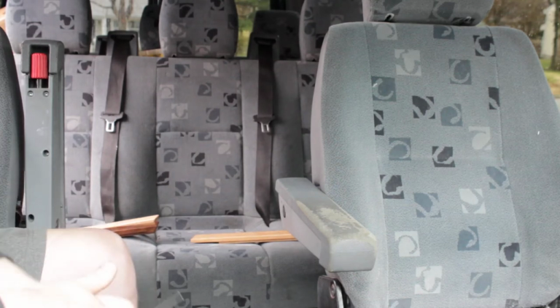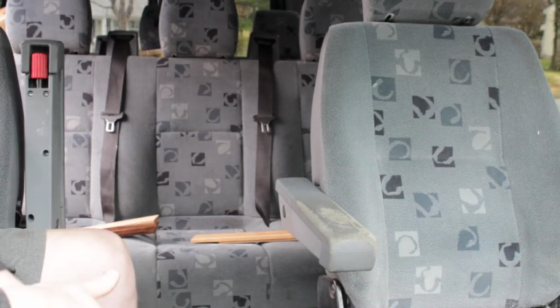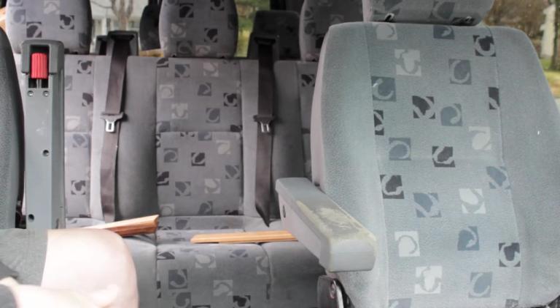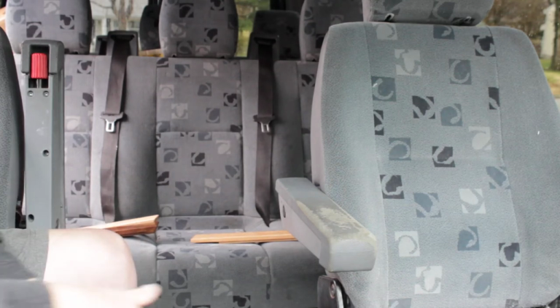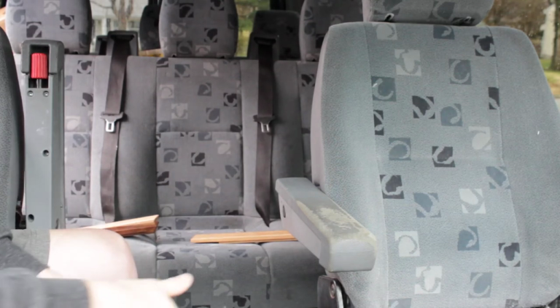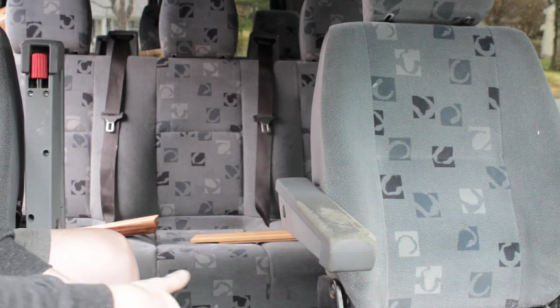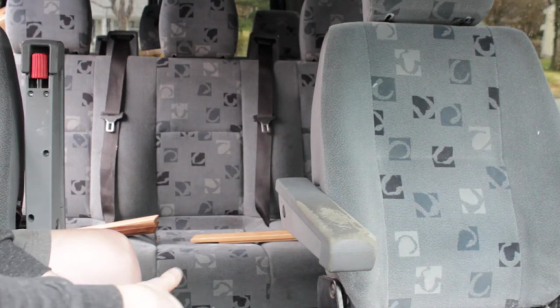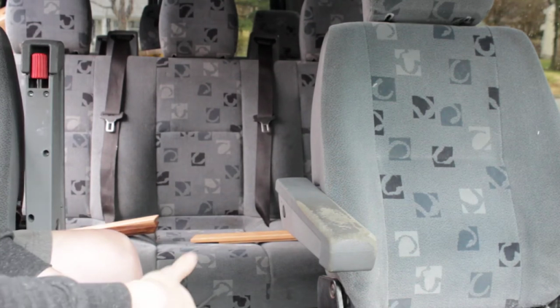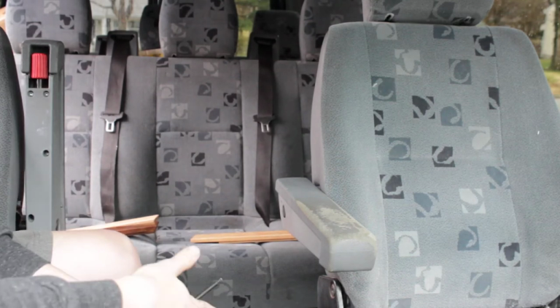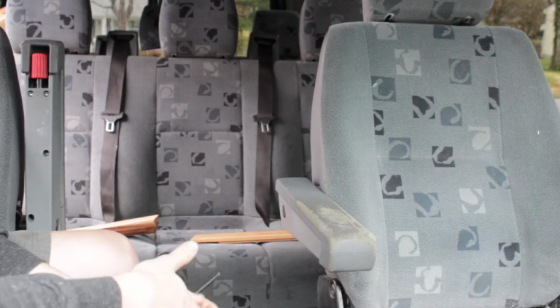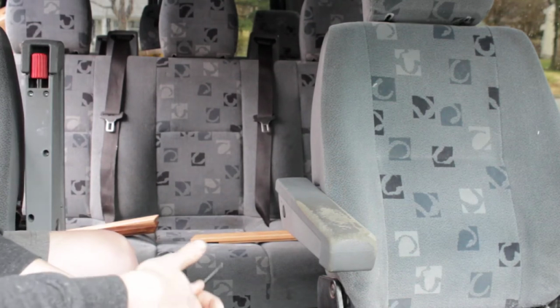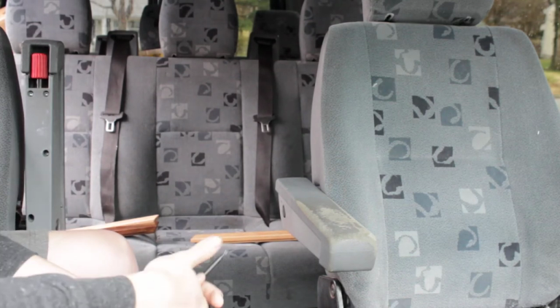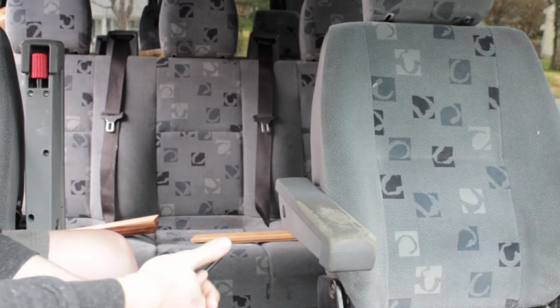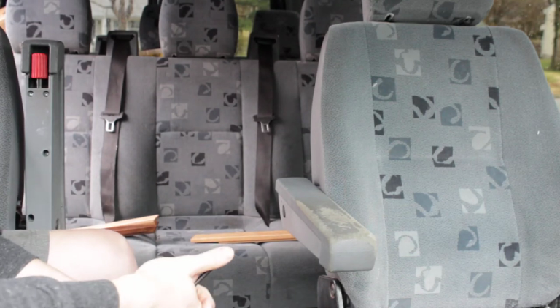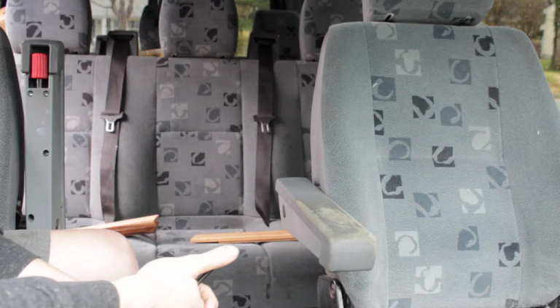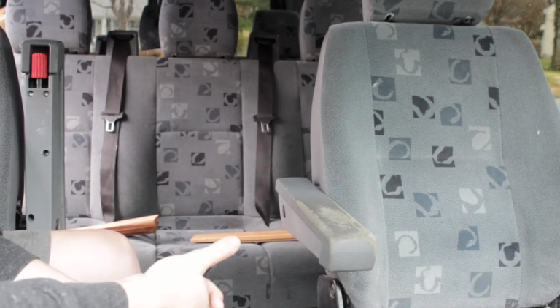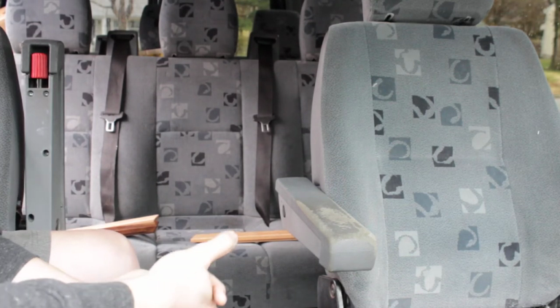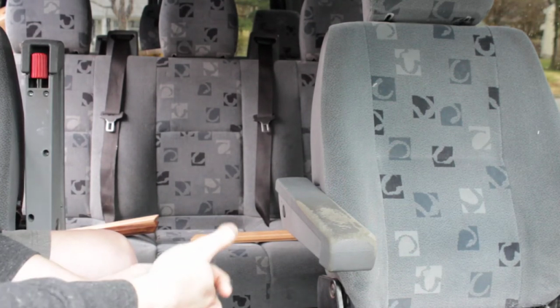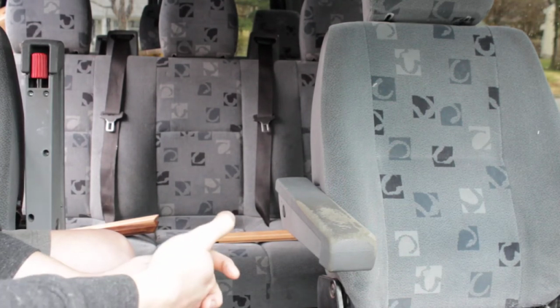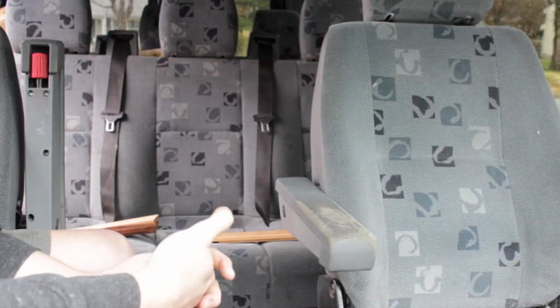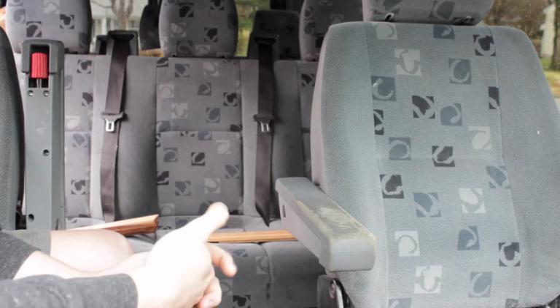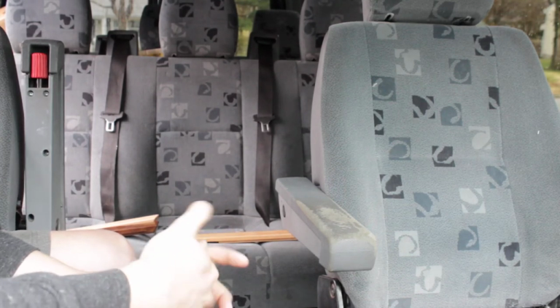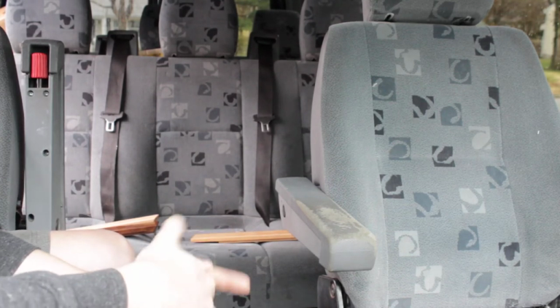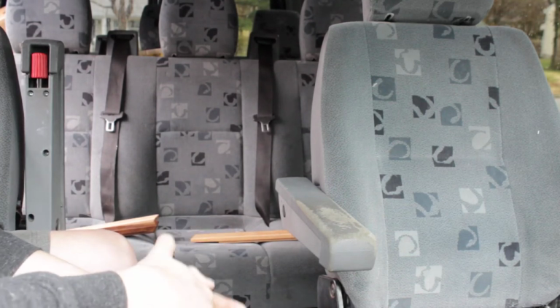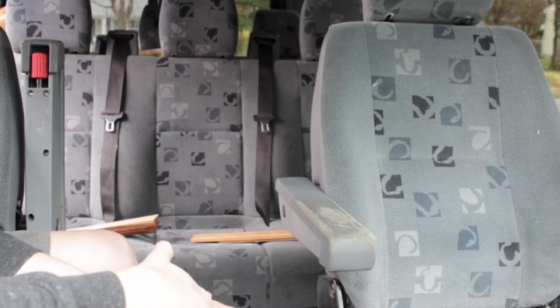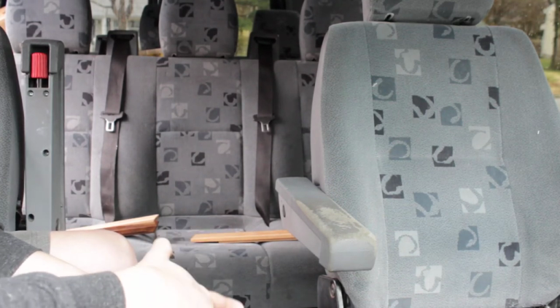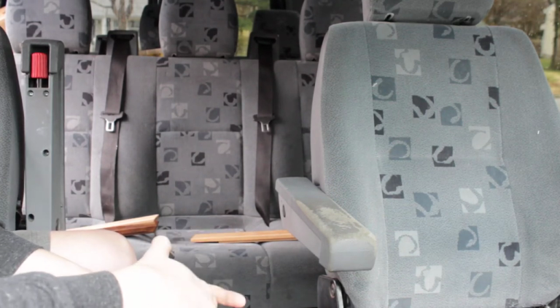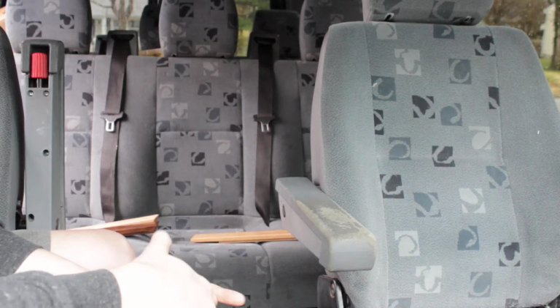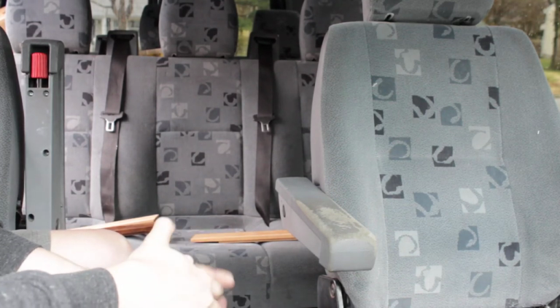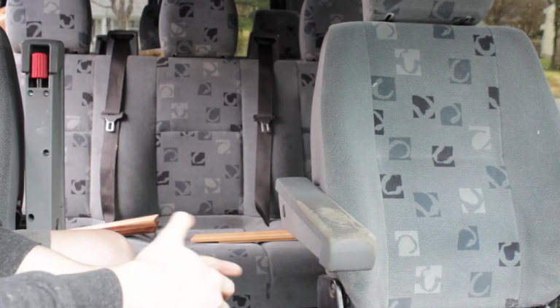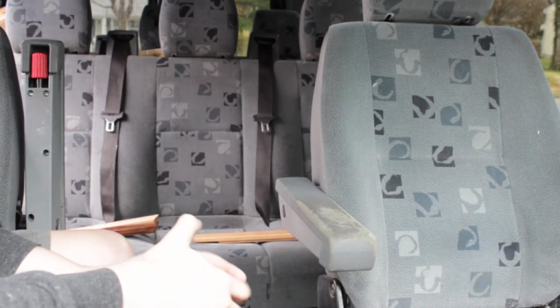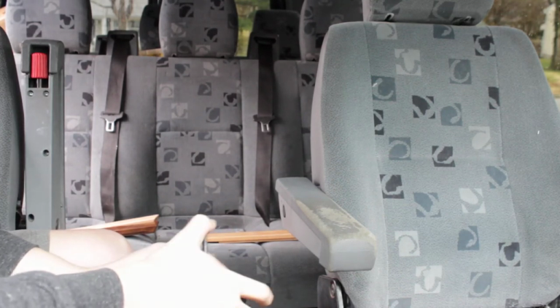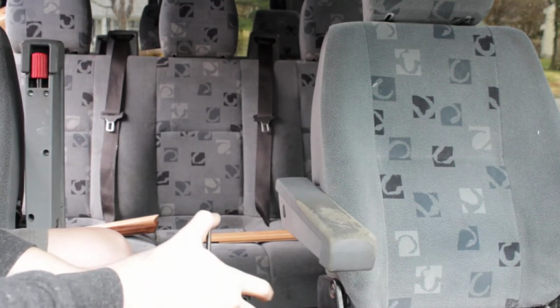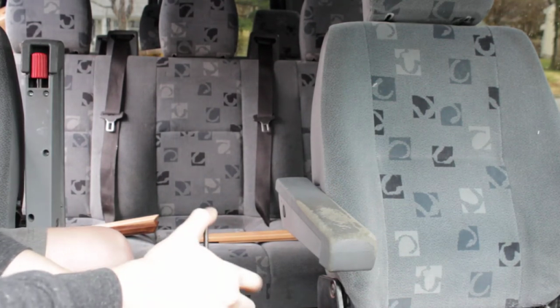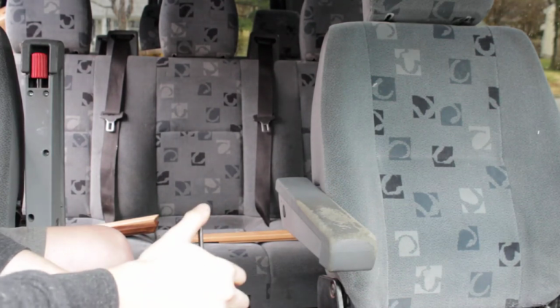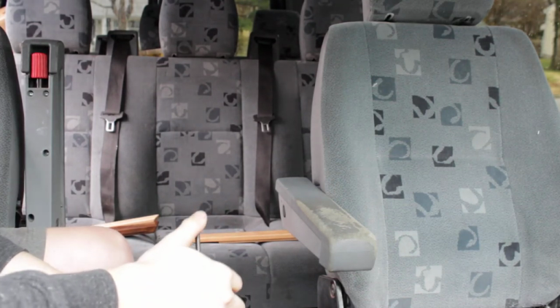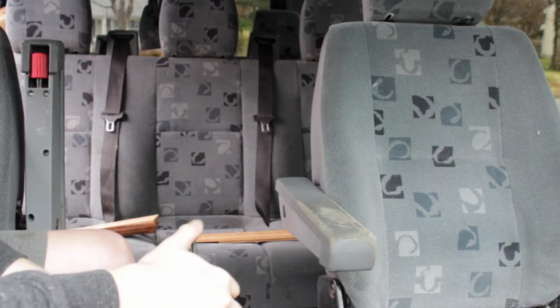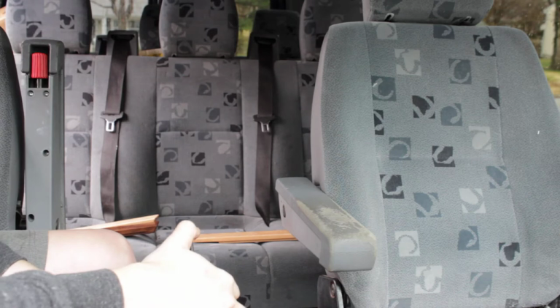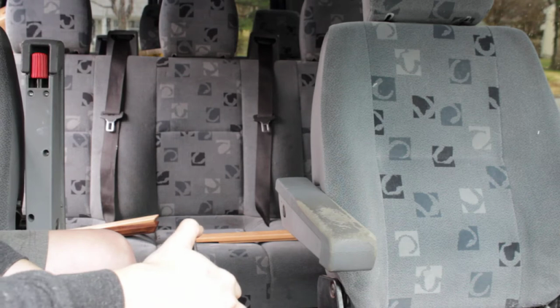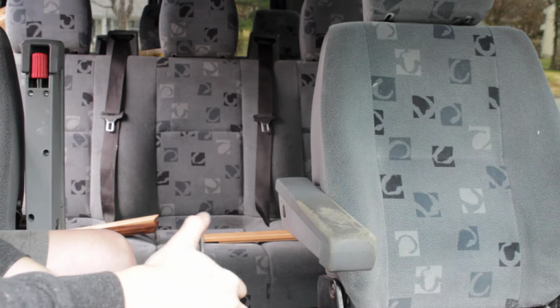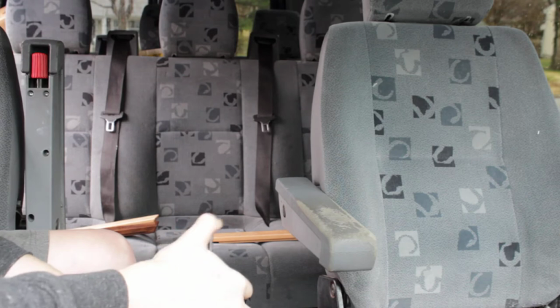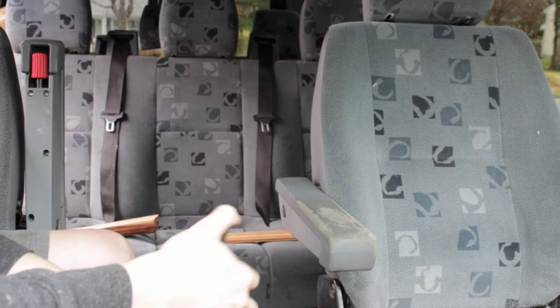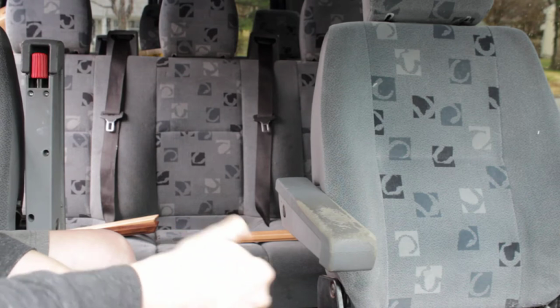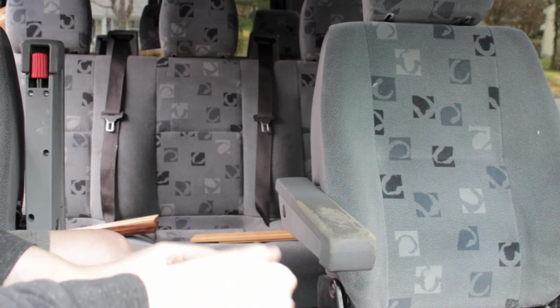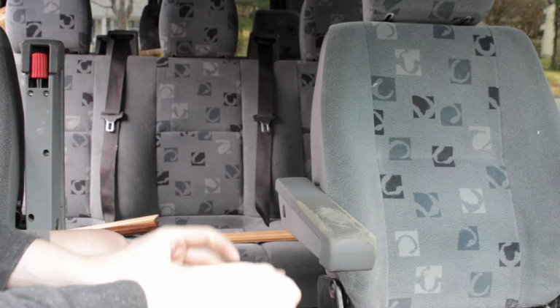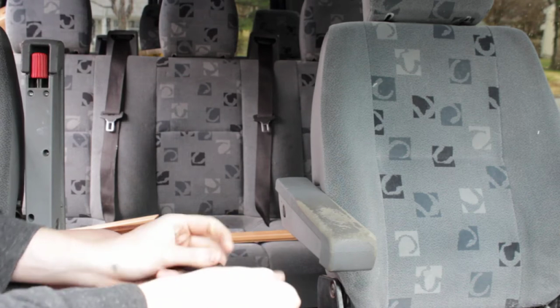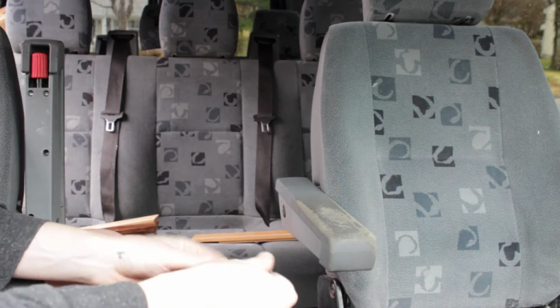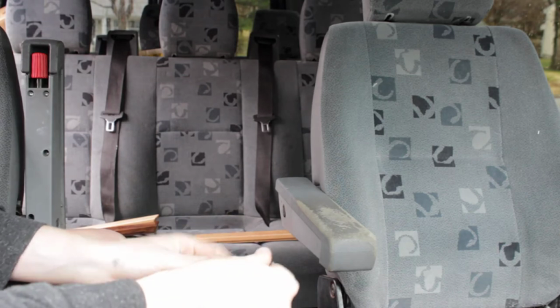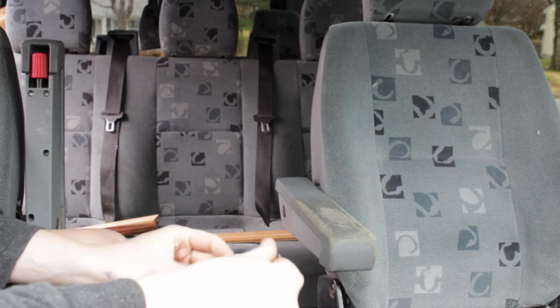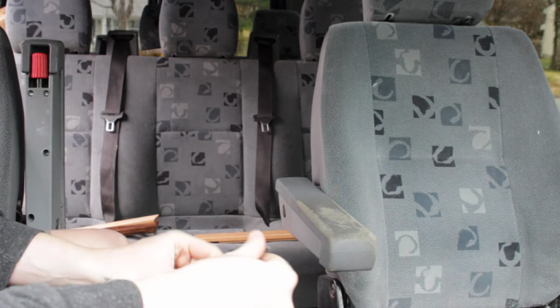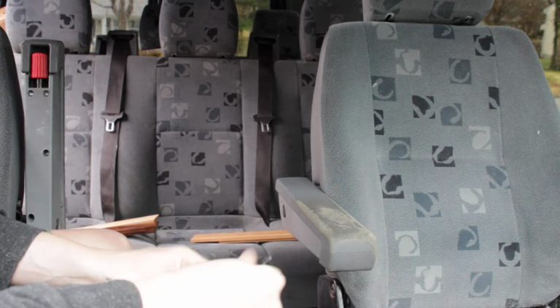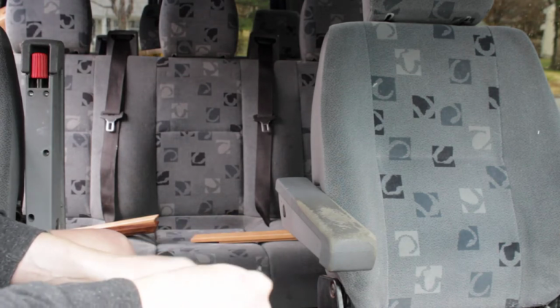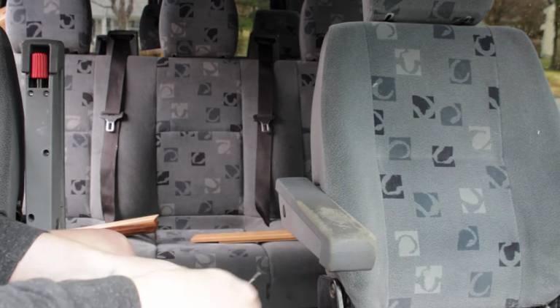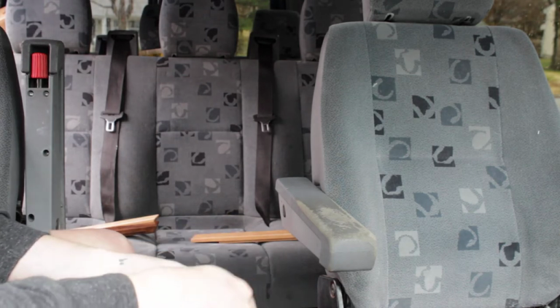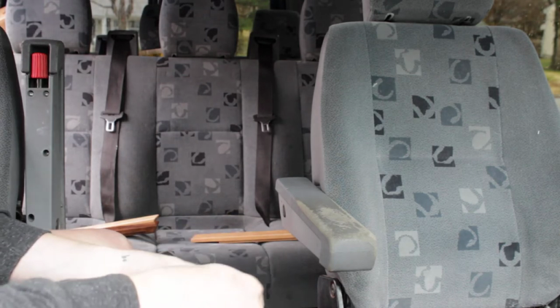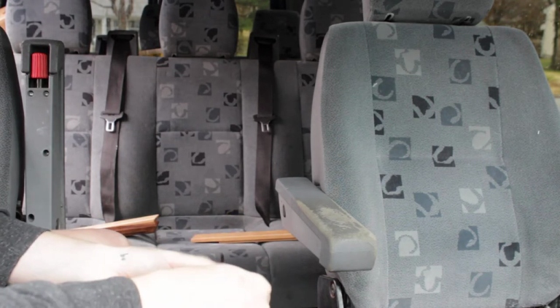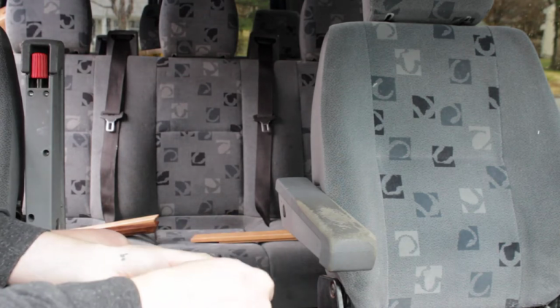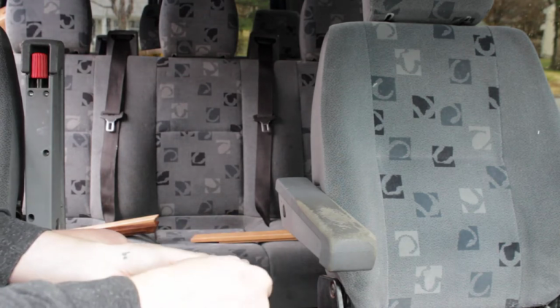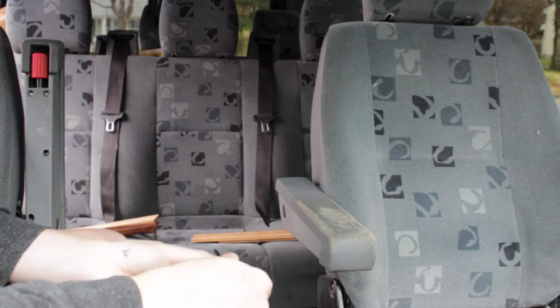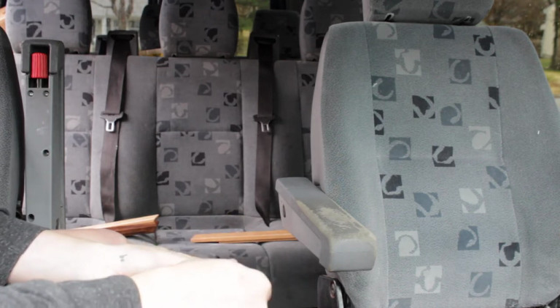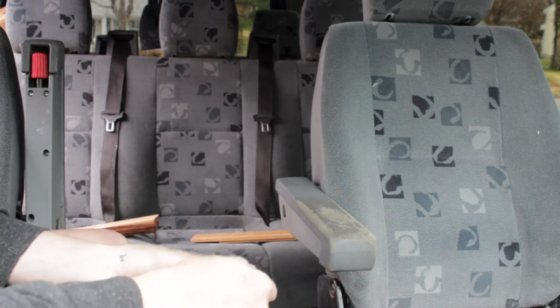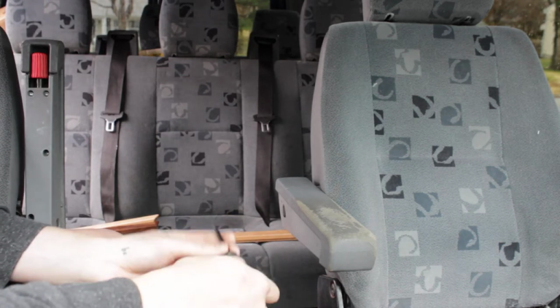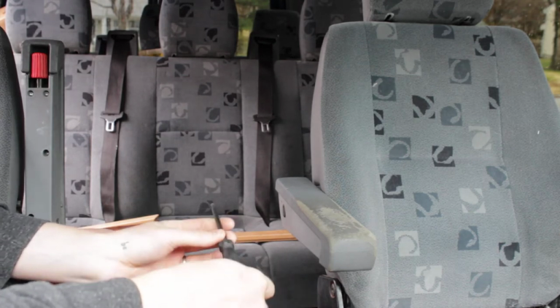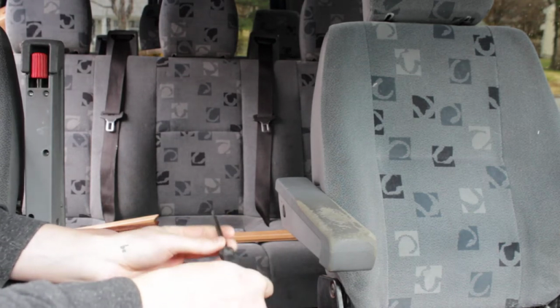Hi, this is Kansas City Sprinters and I am making a quick video to show you how to install your new armrests.